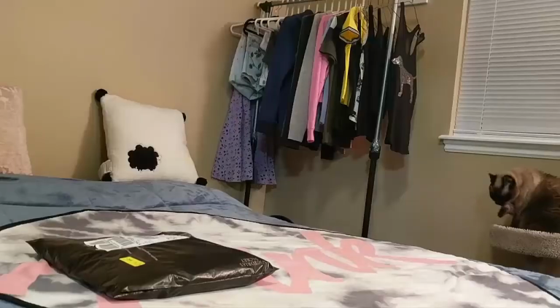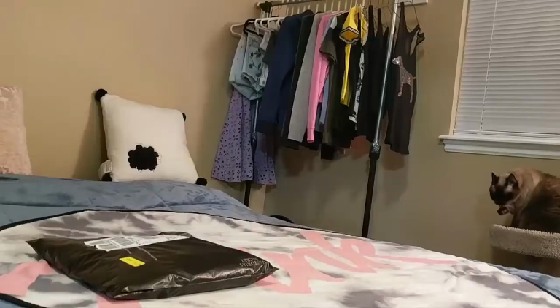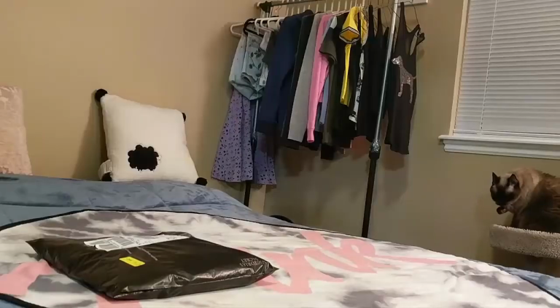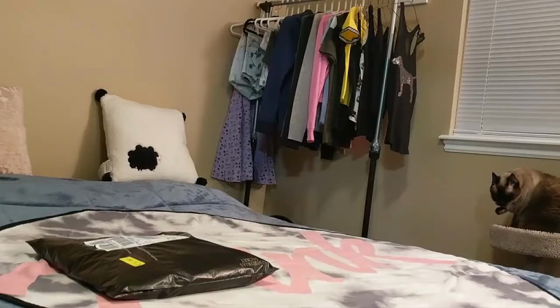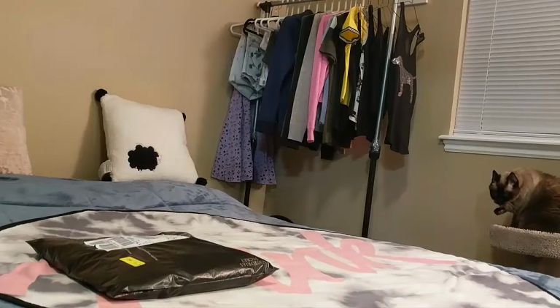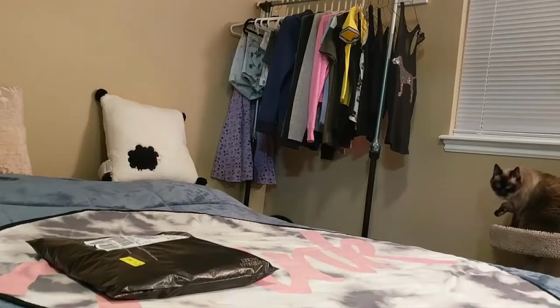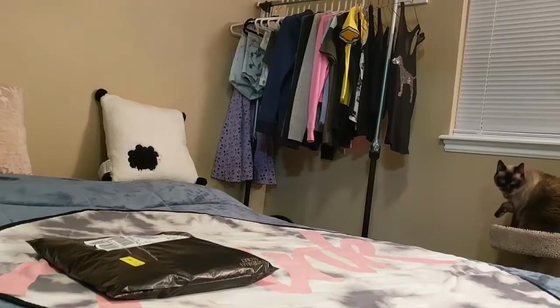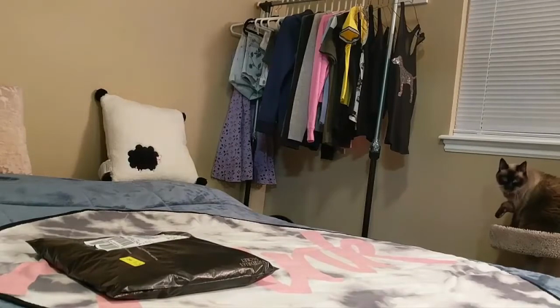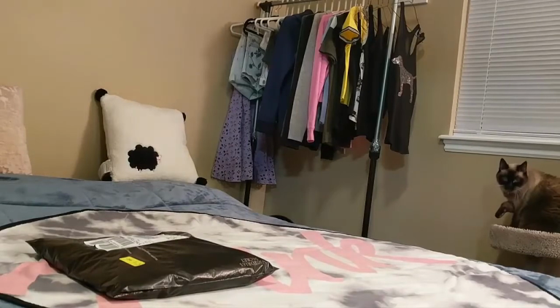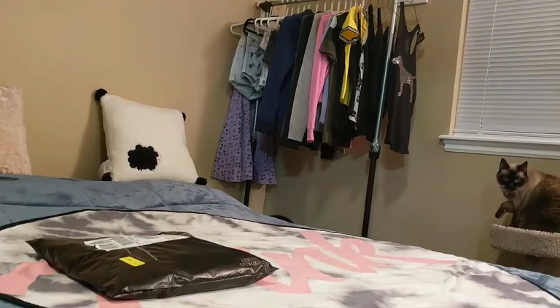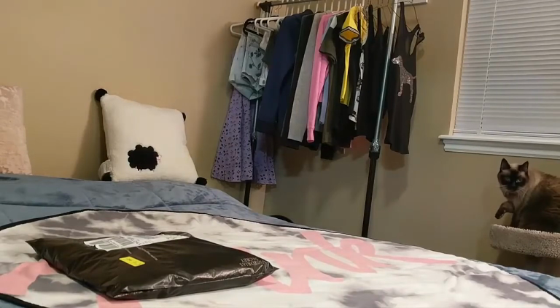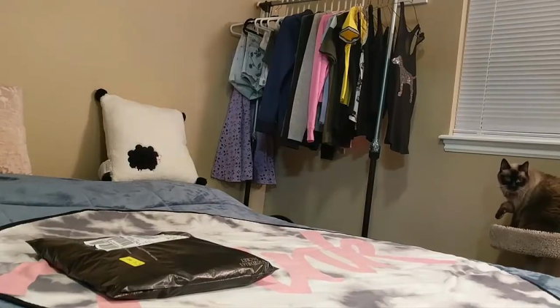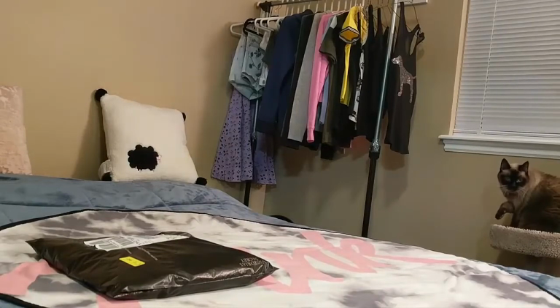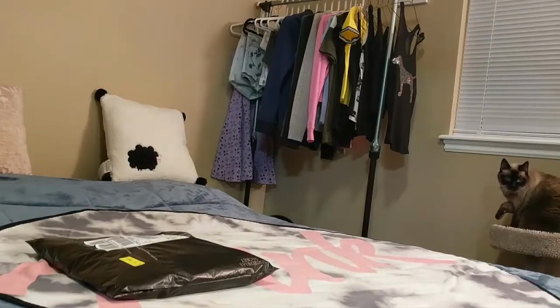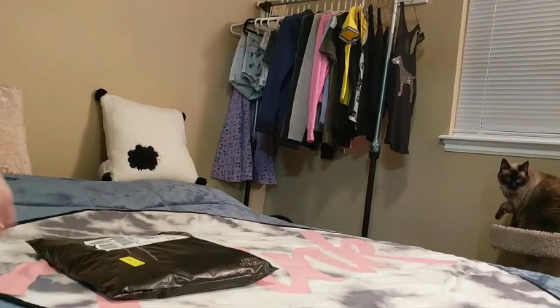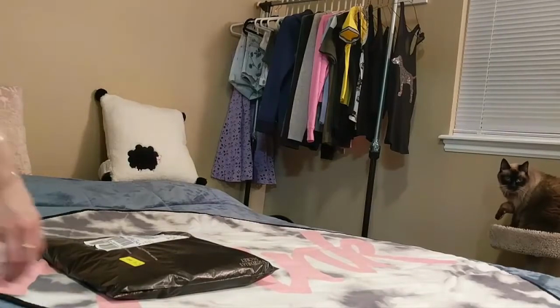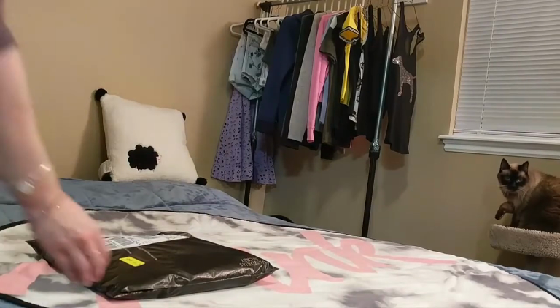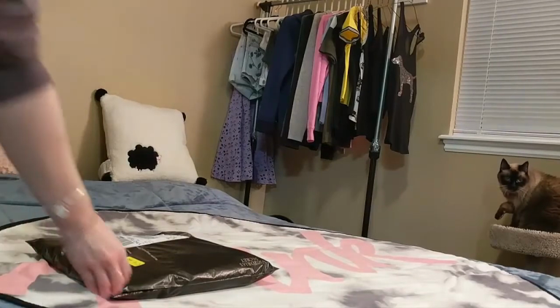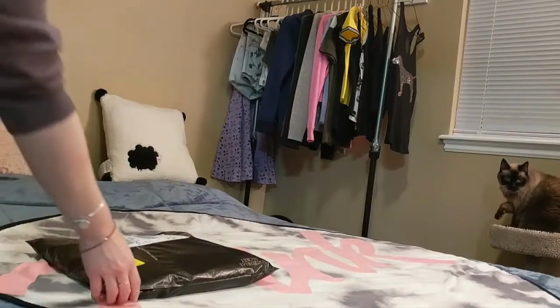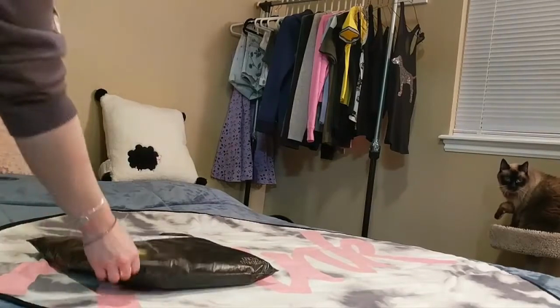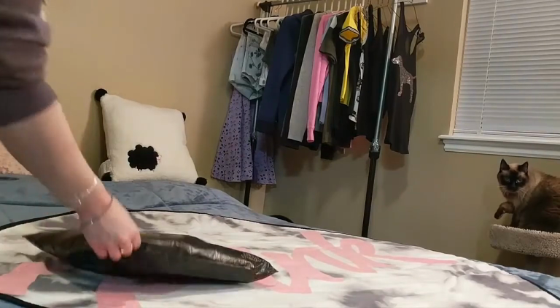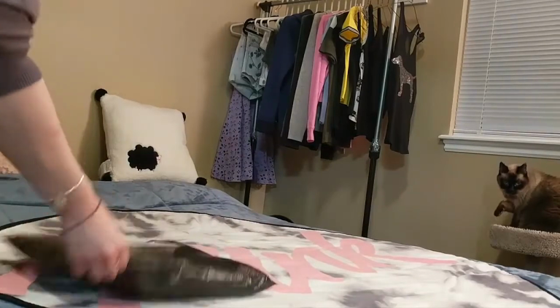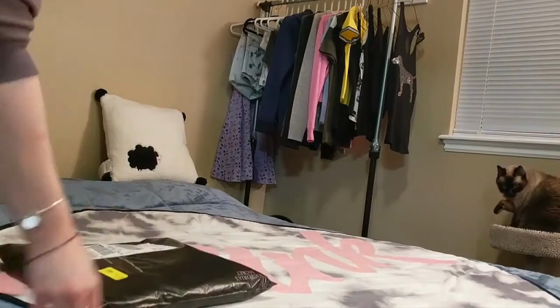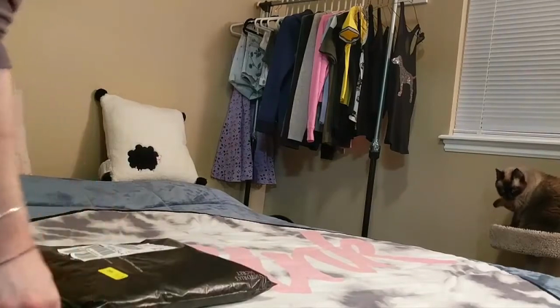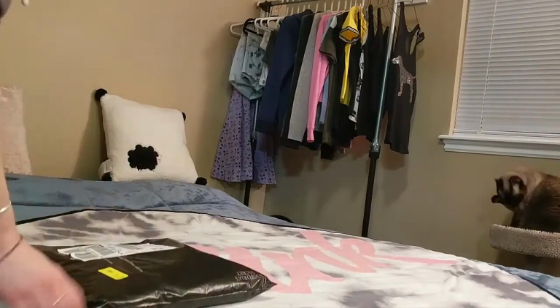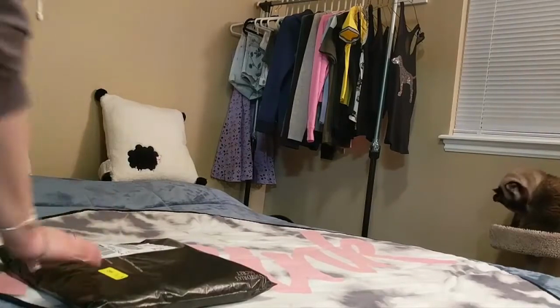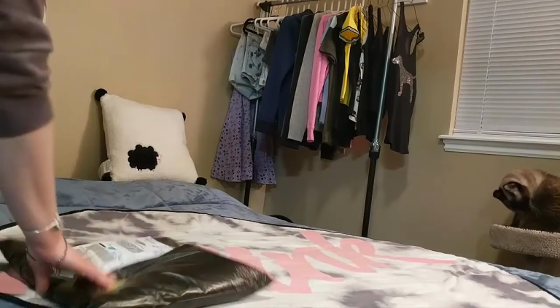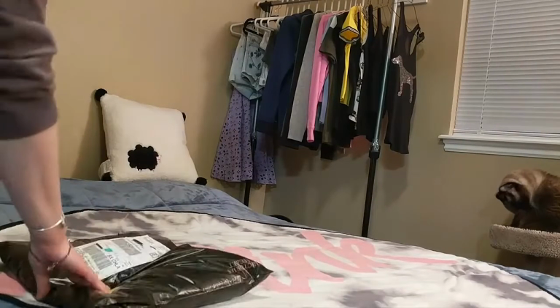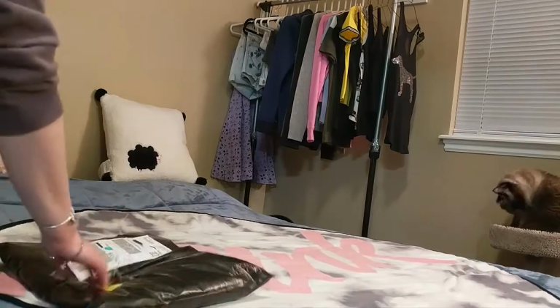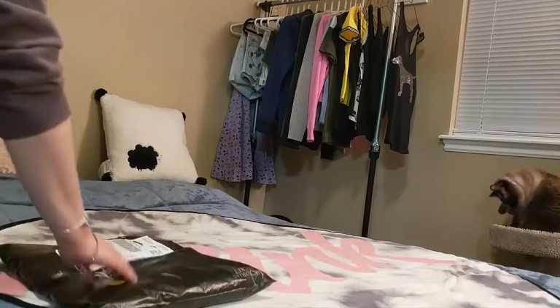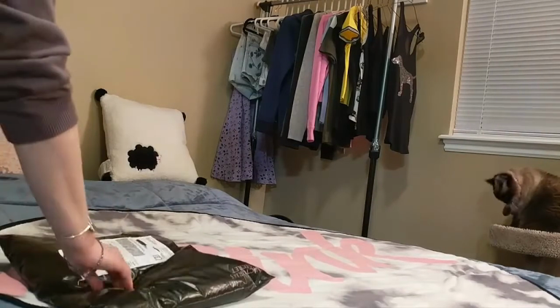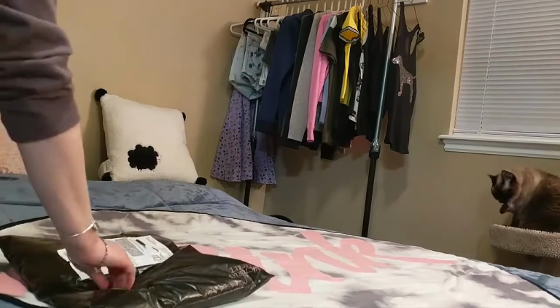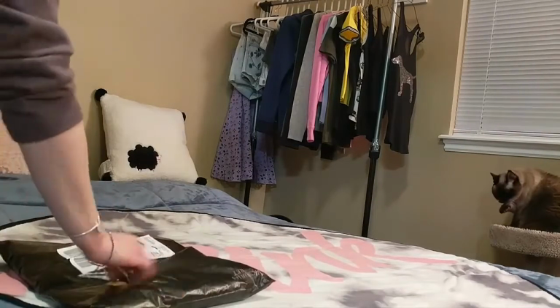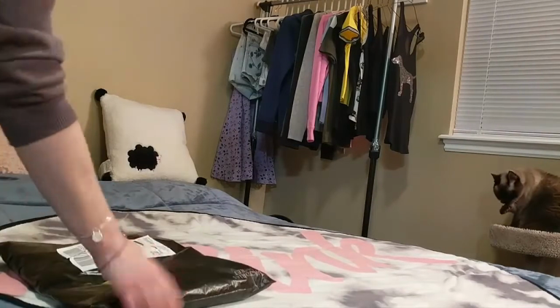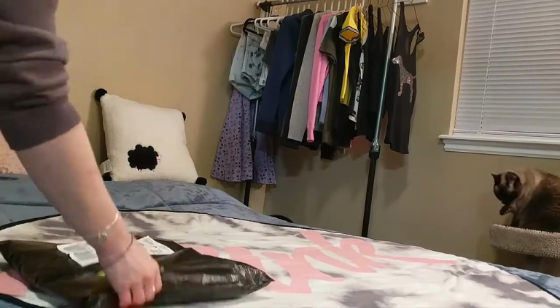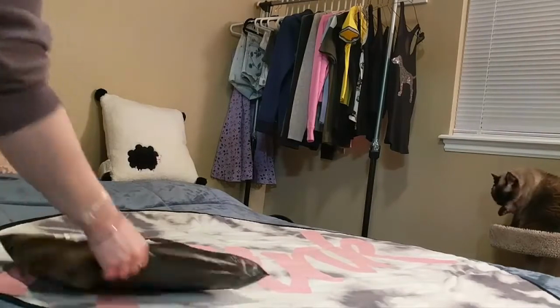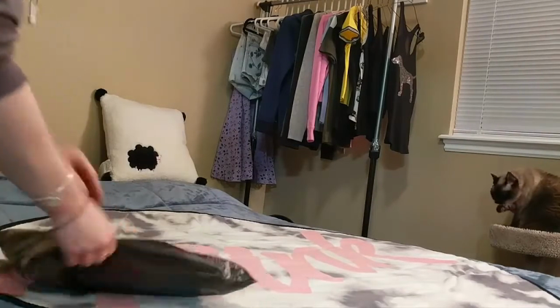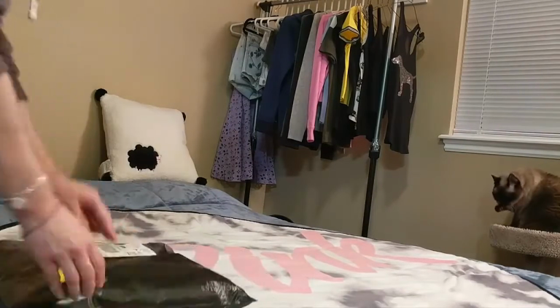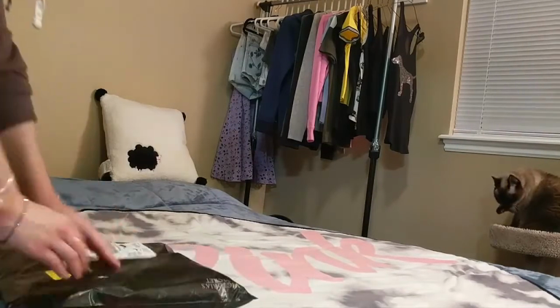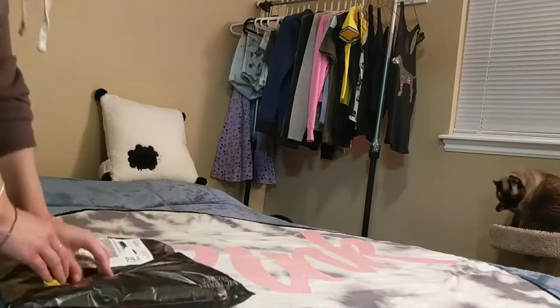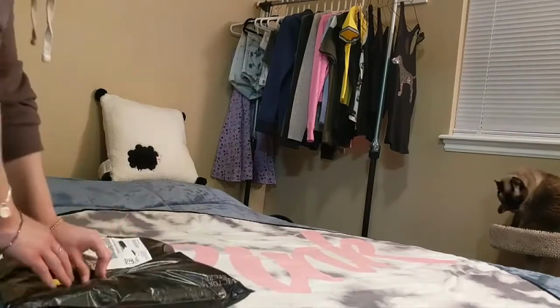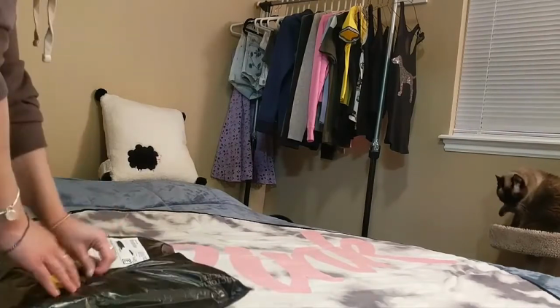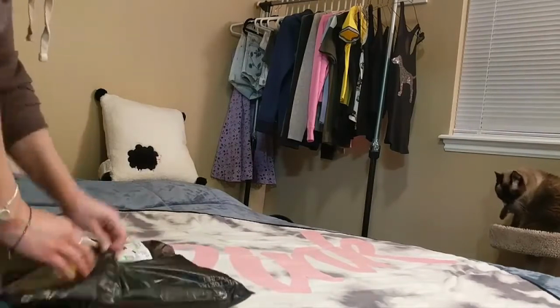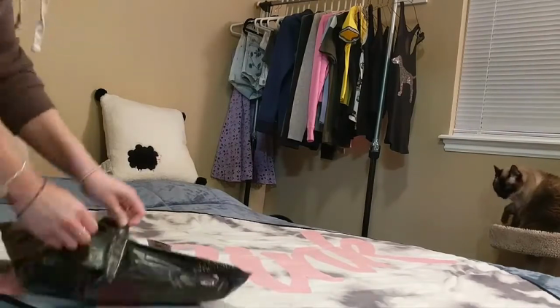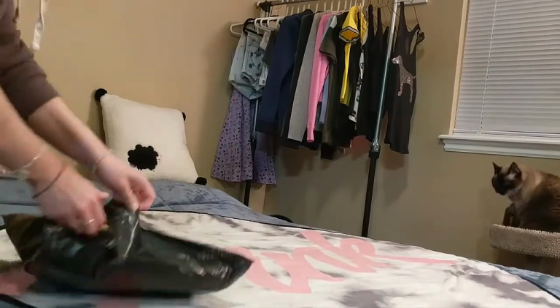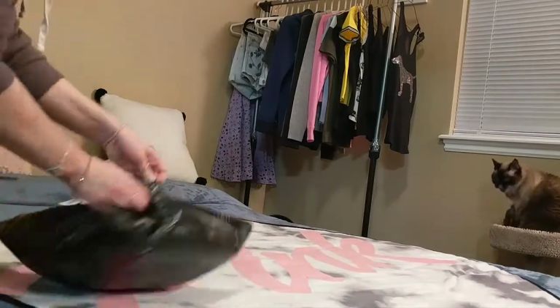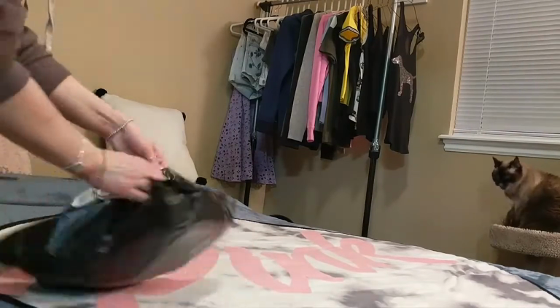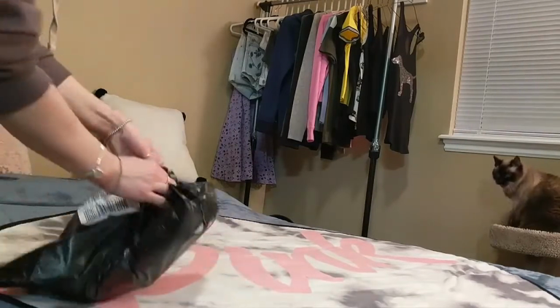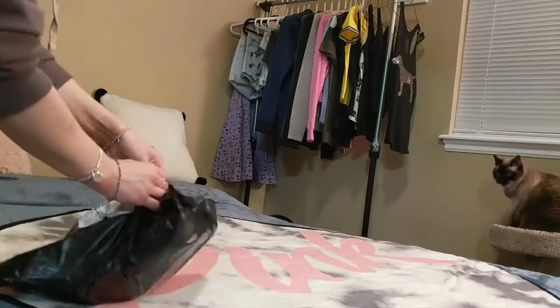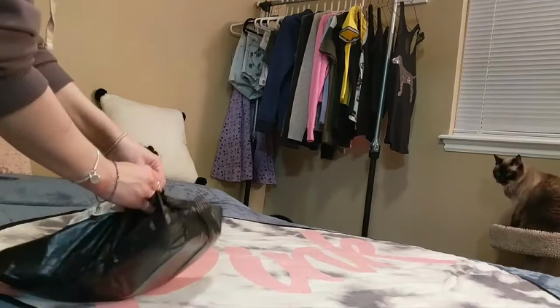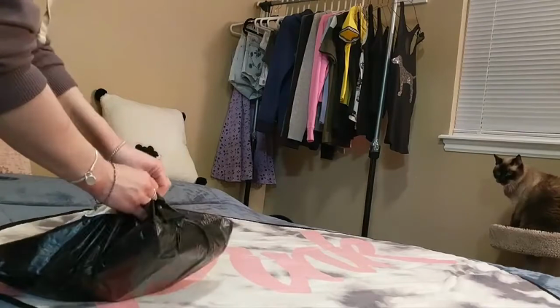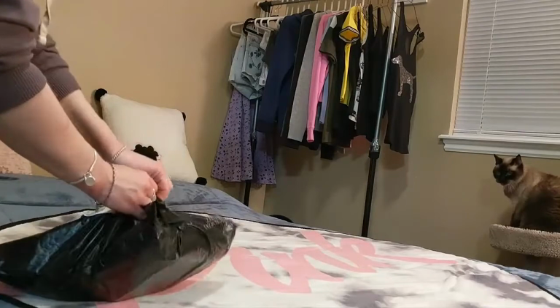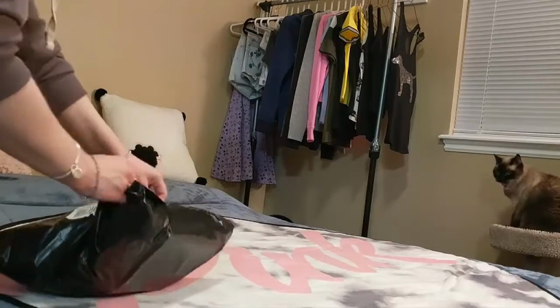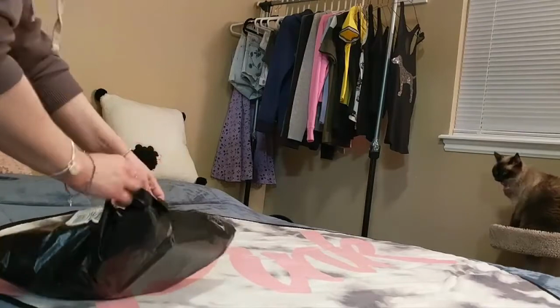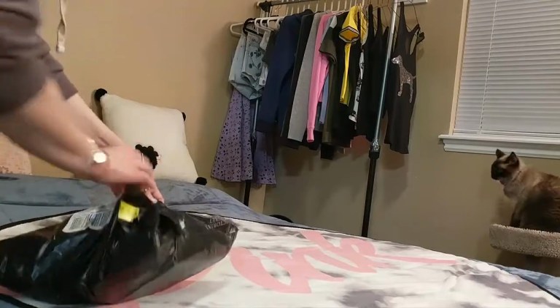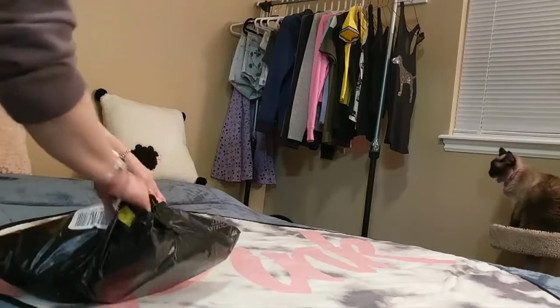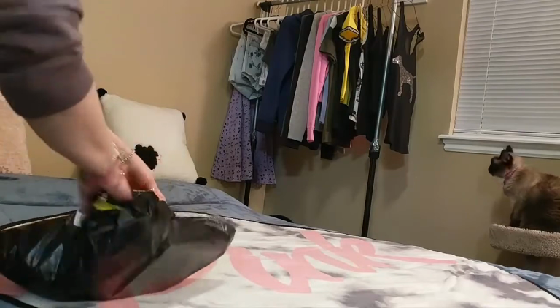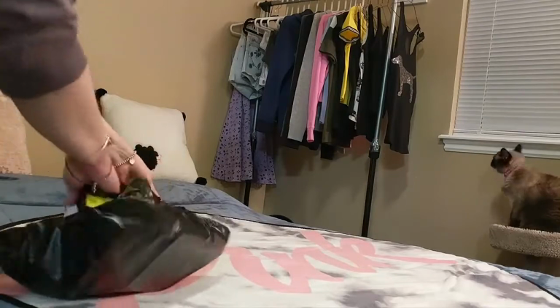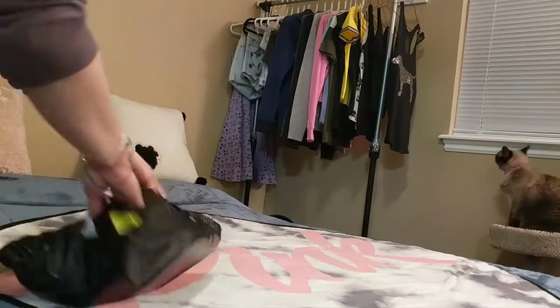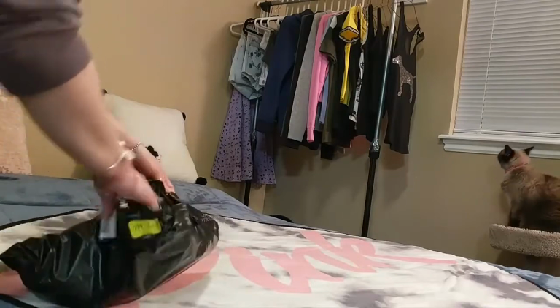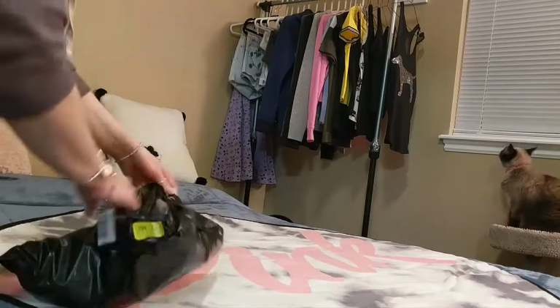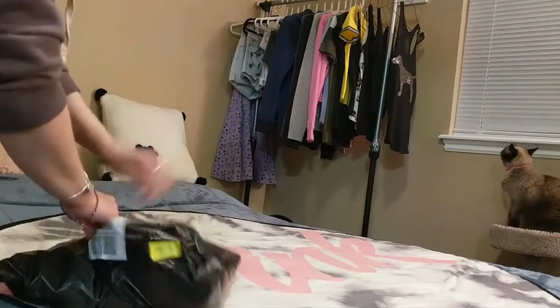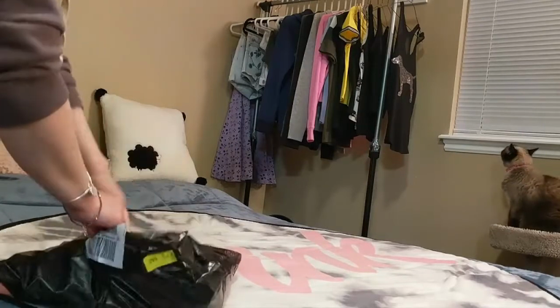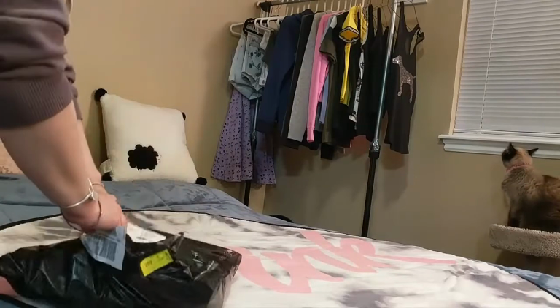Hi and welcome to video number 16. FedEx brought me another package today so I'm going to go ahead and open it up for you guys.